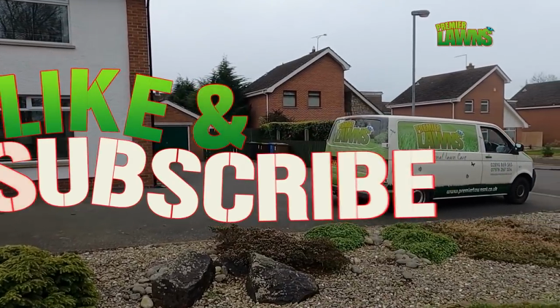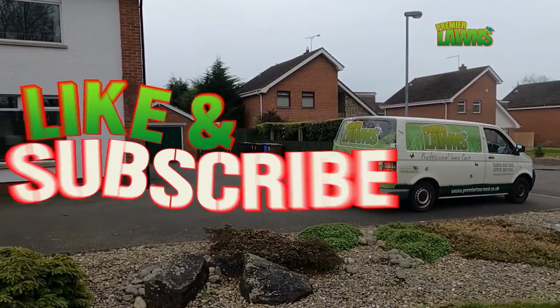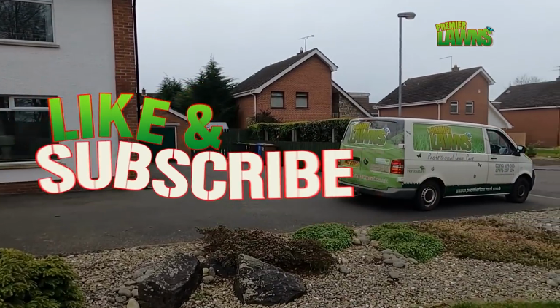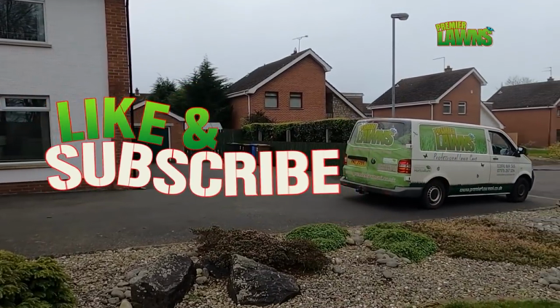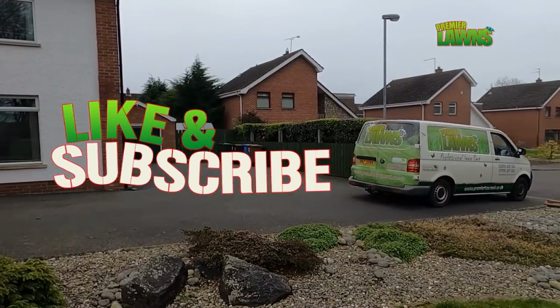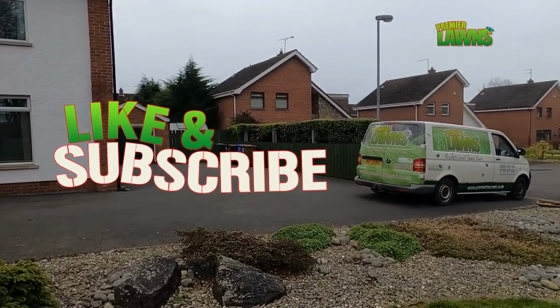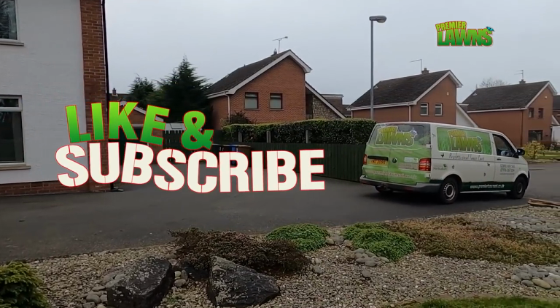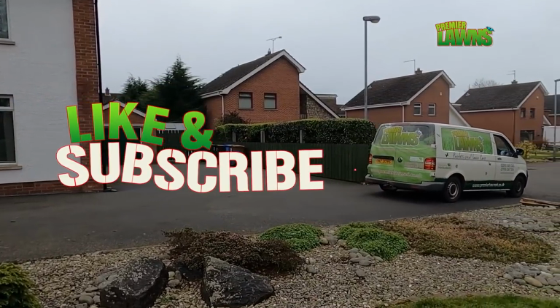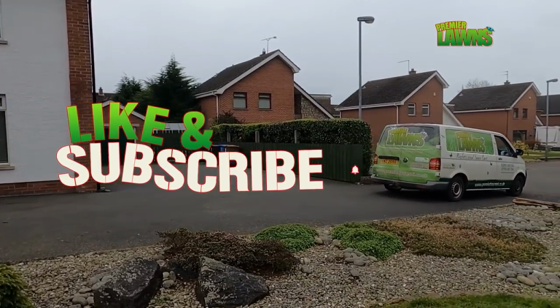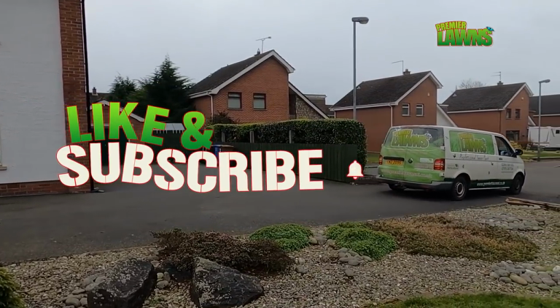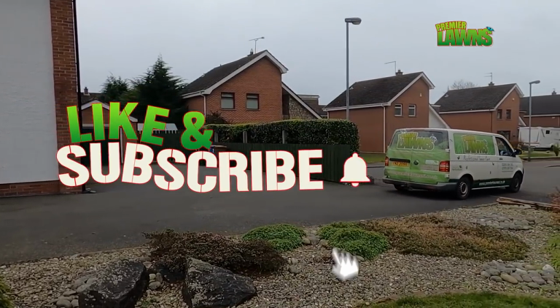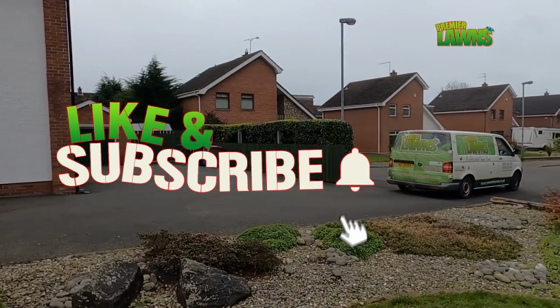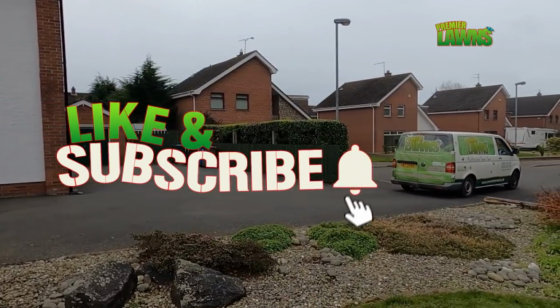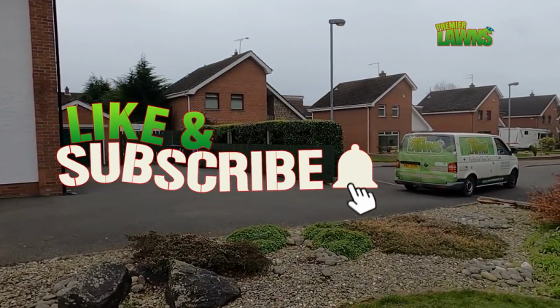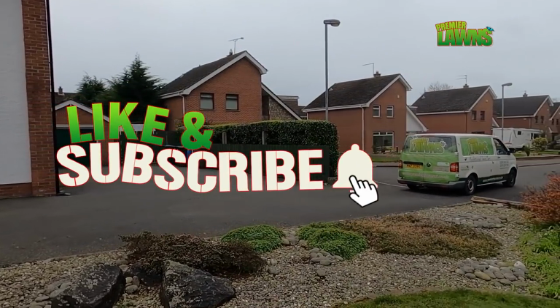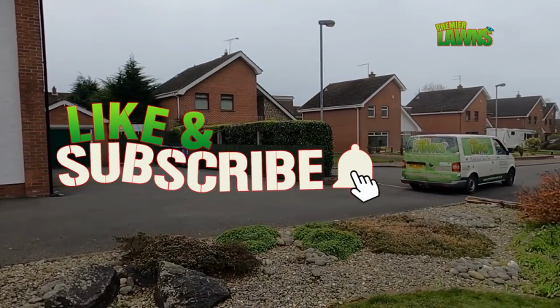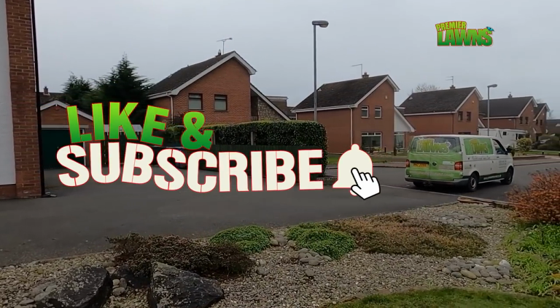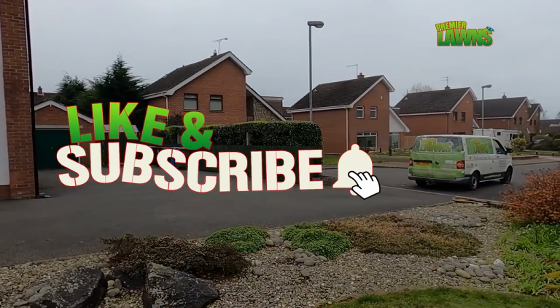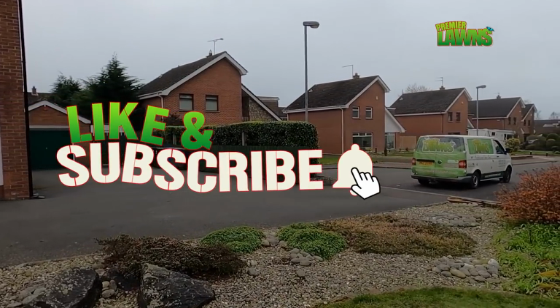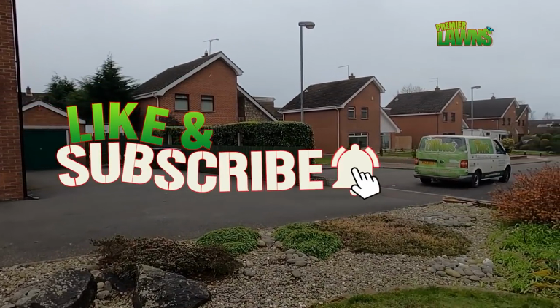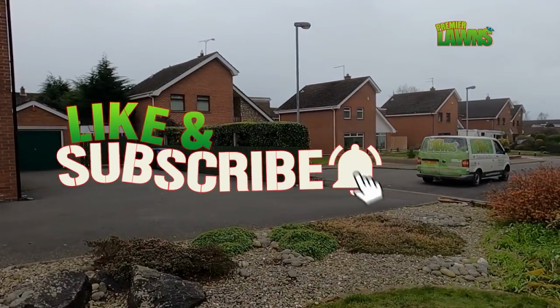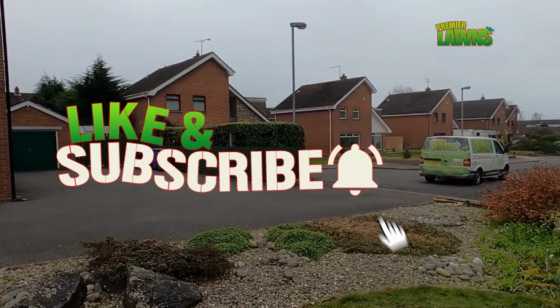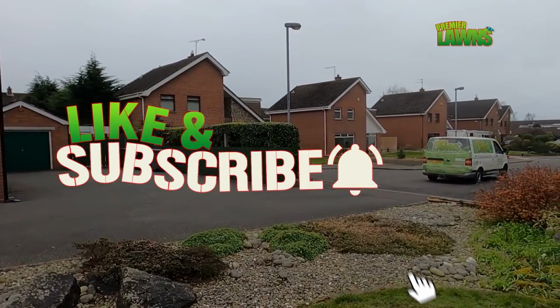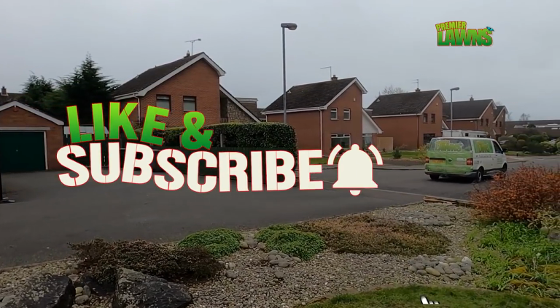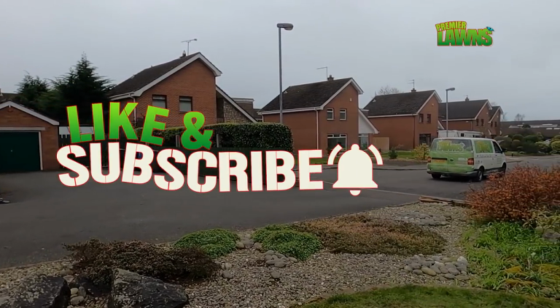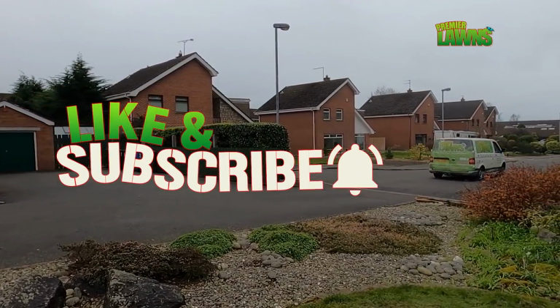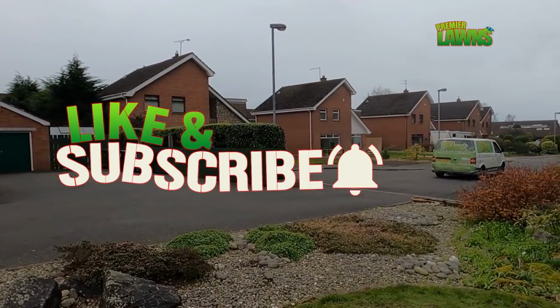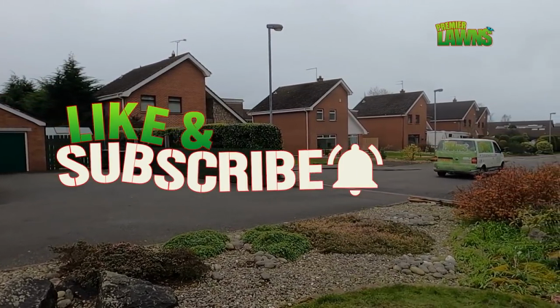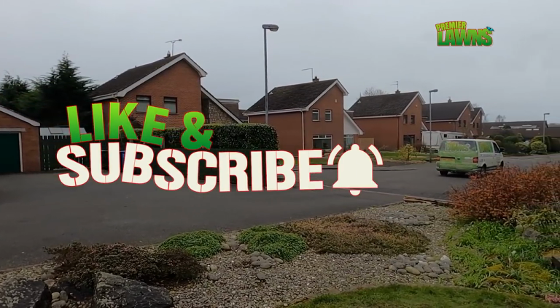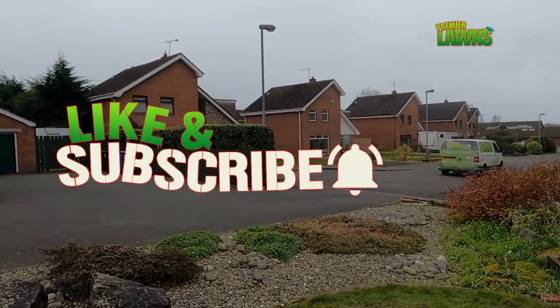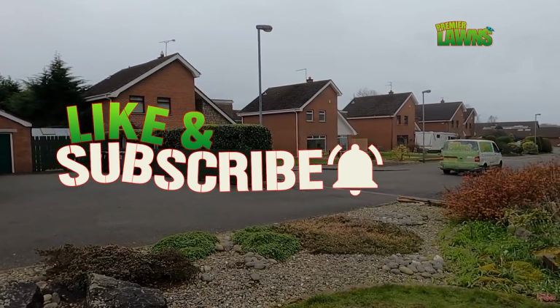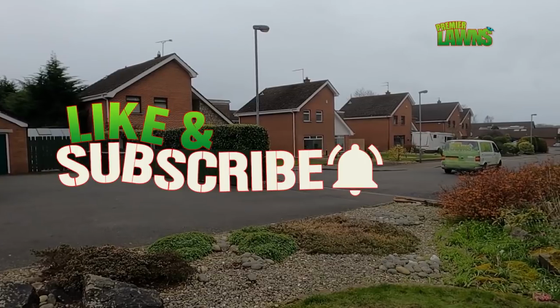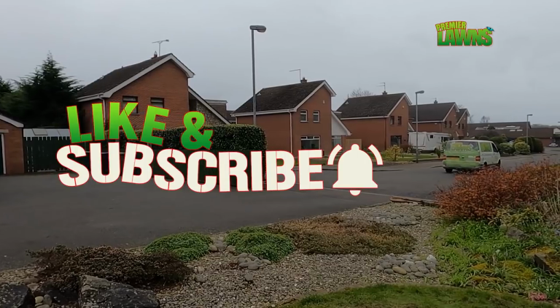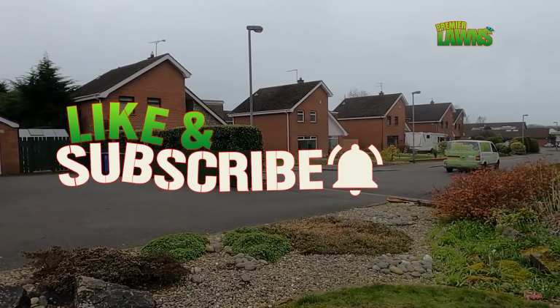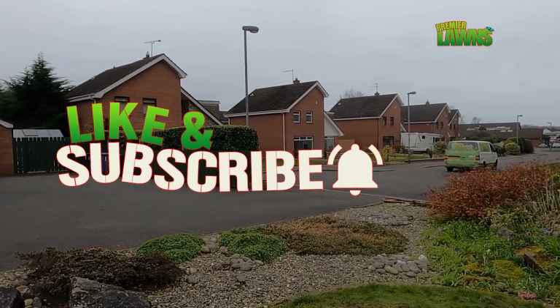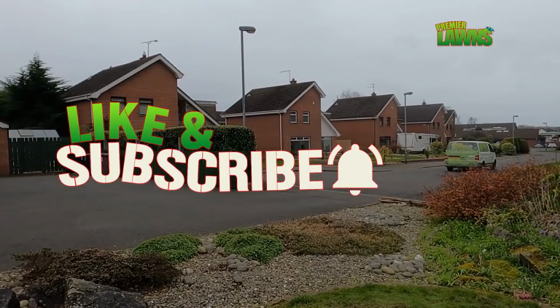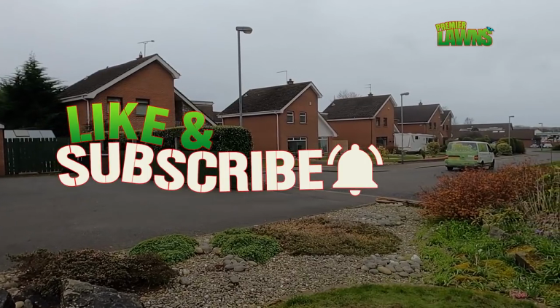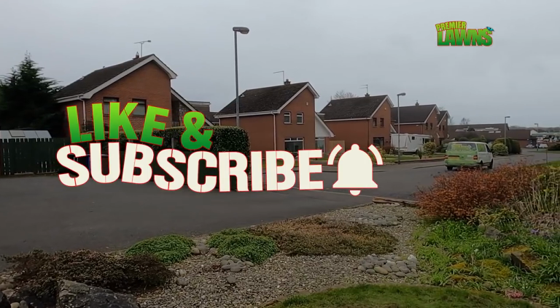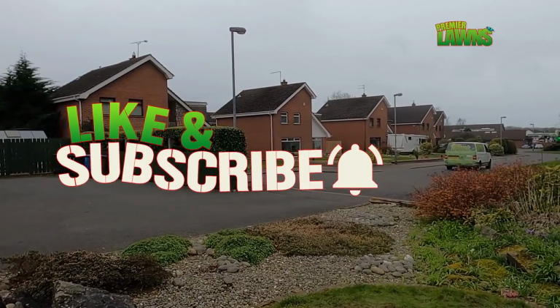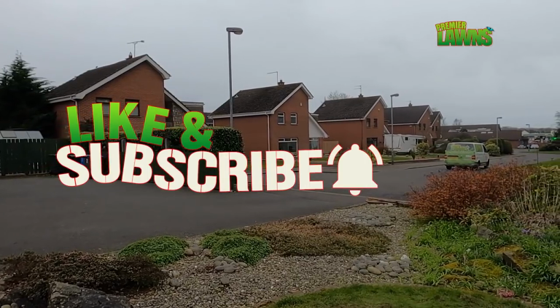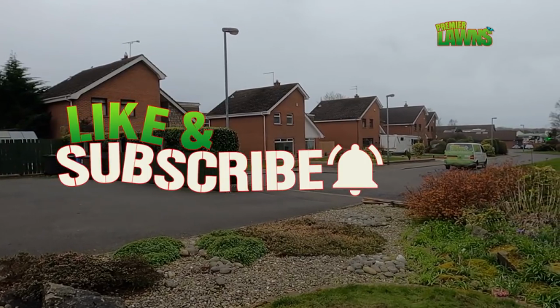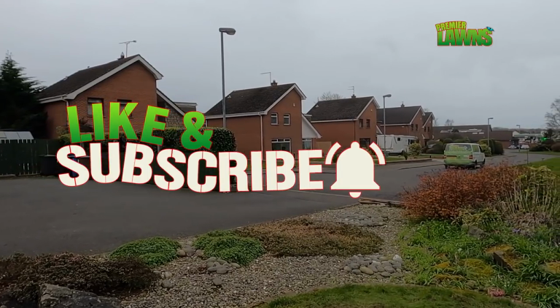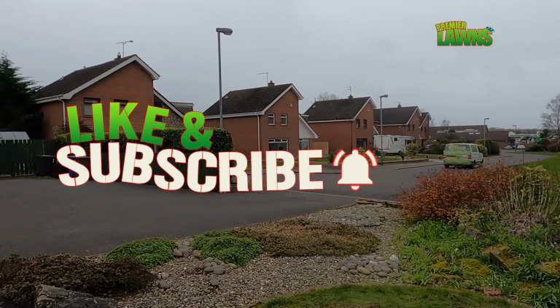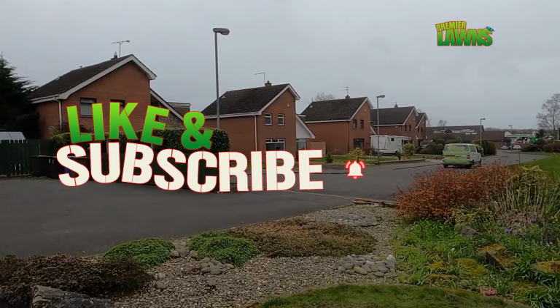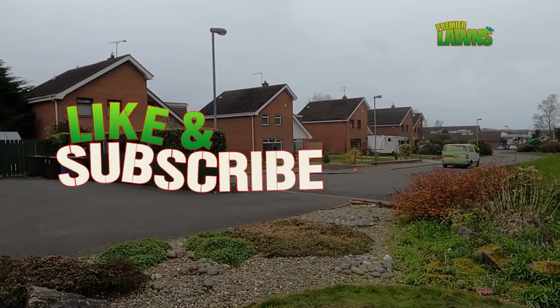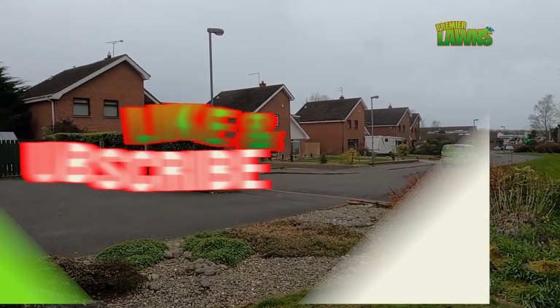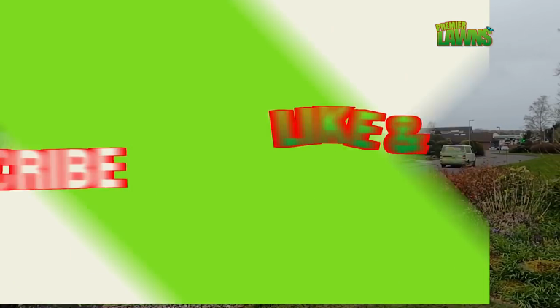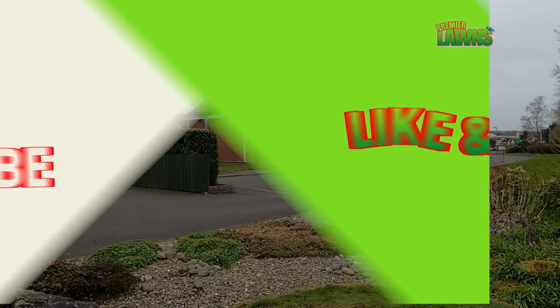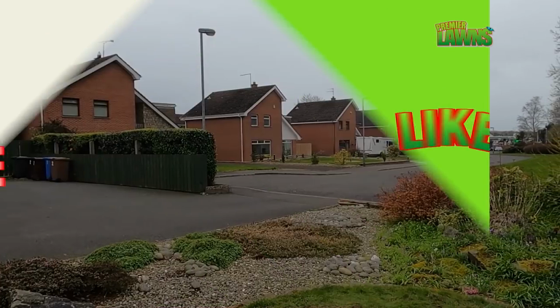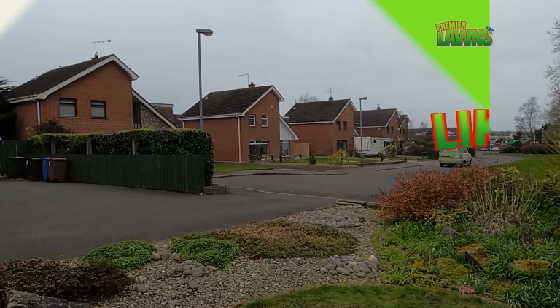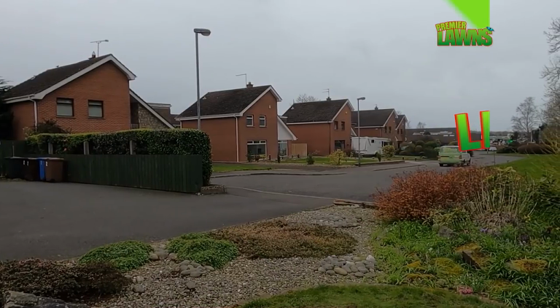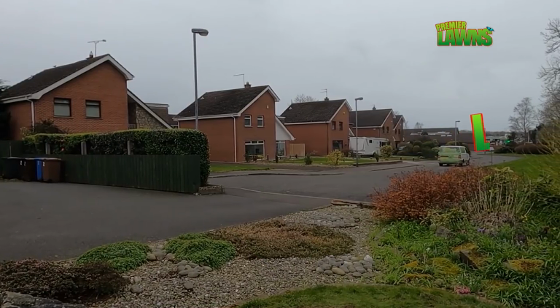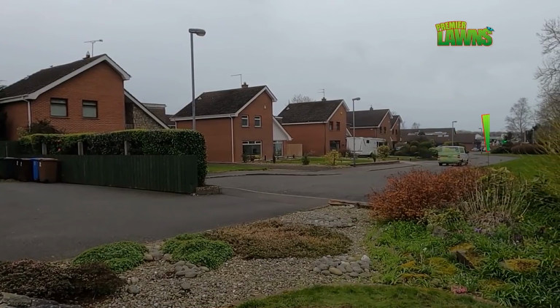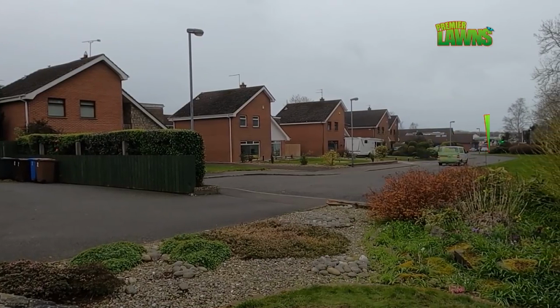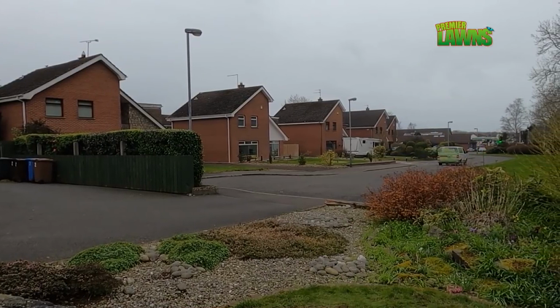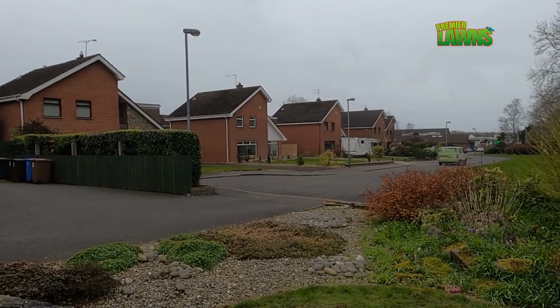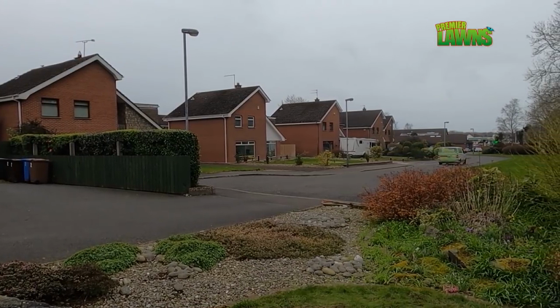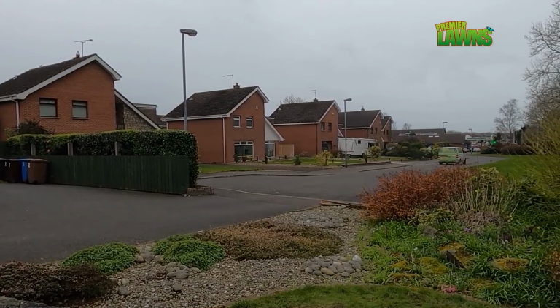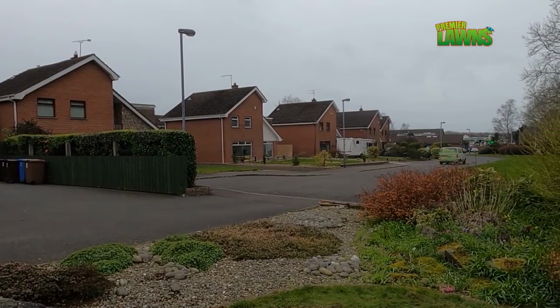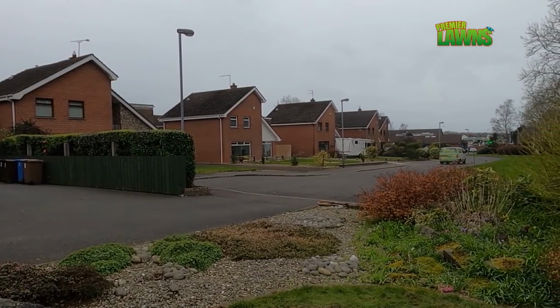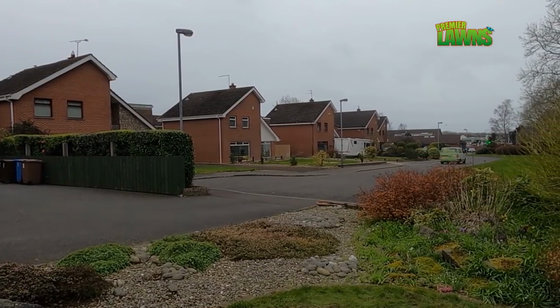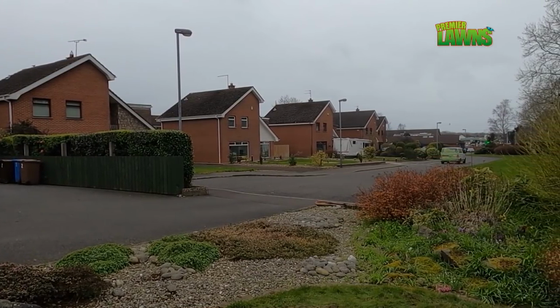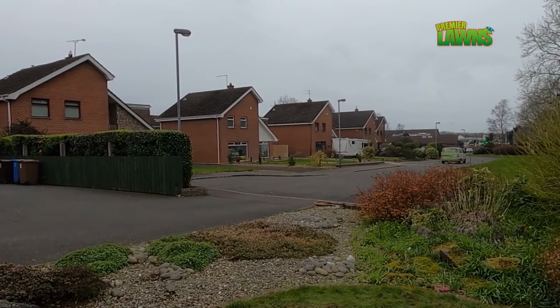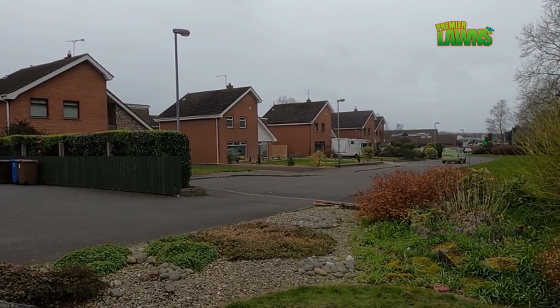Thank you so much for watching — see you in the next video. Make sure you check out some of my other videos at the end of this one.